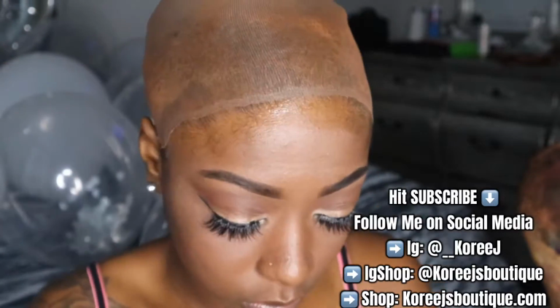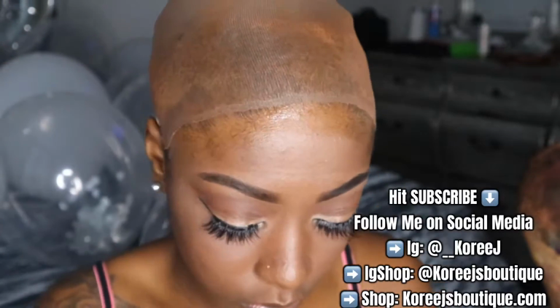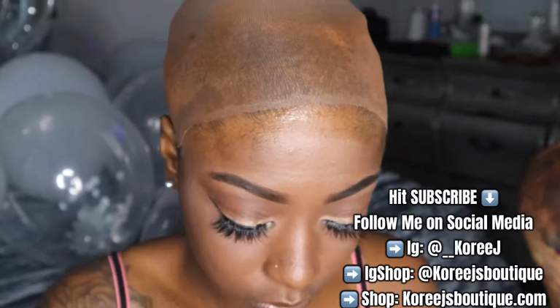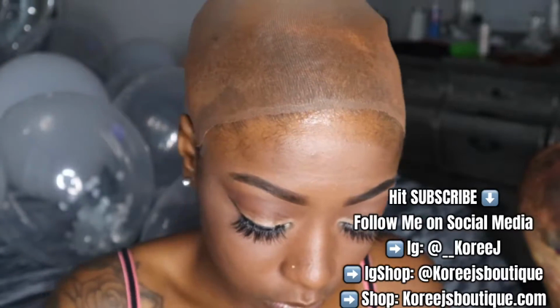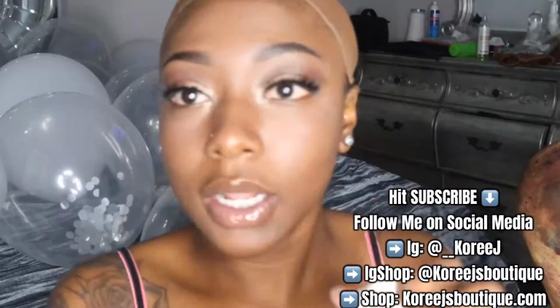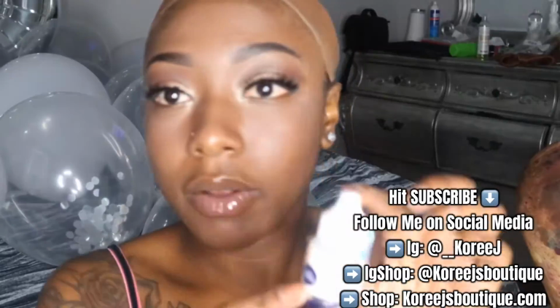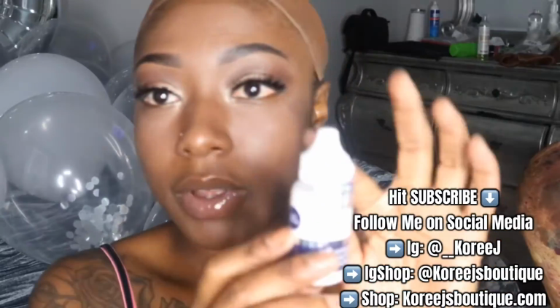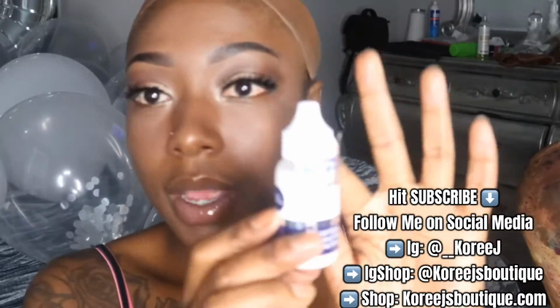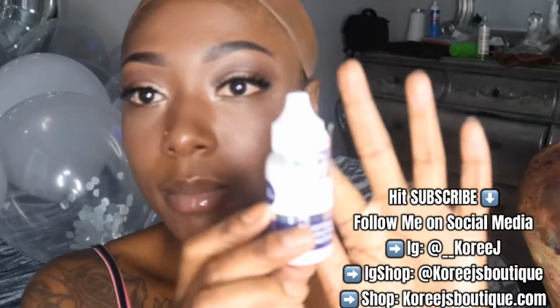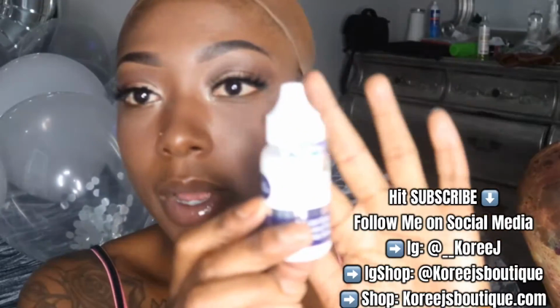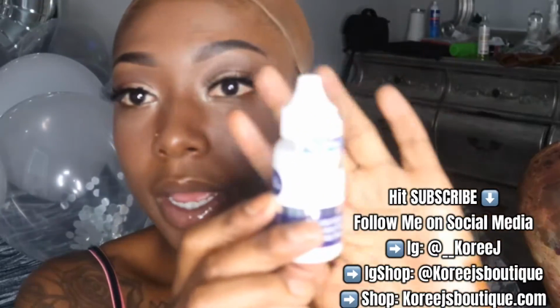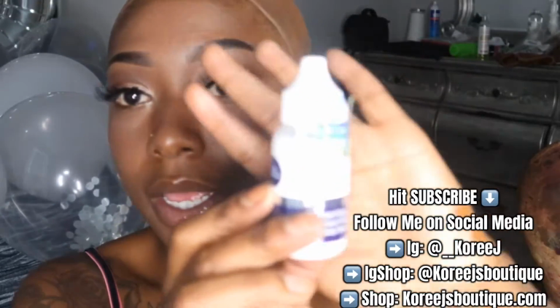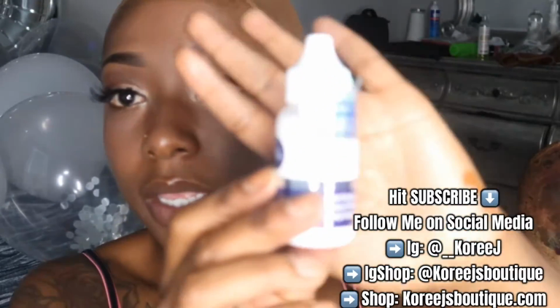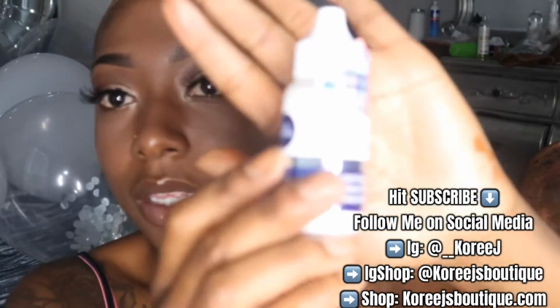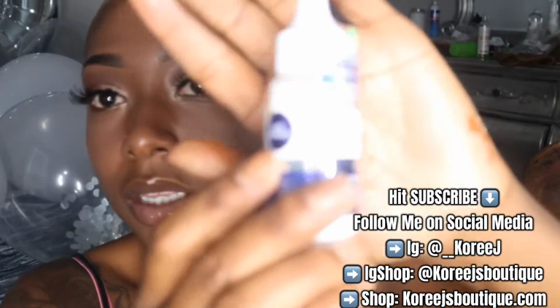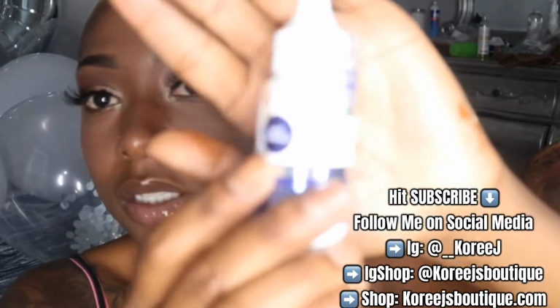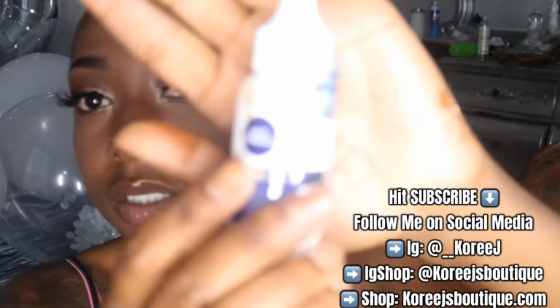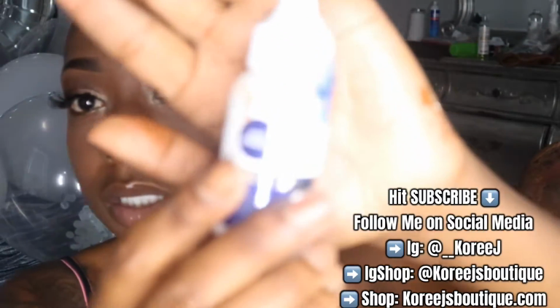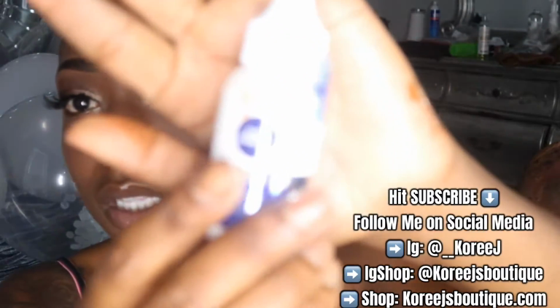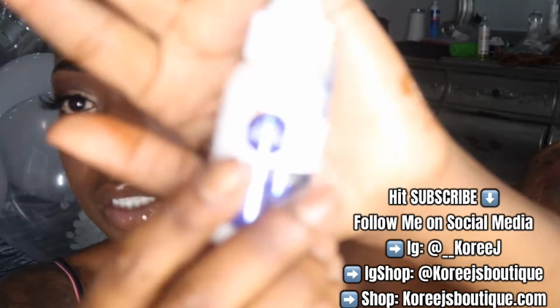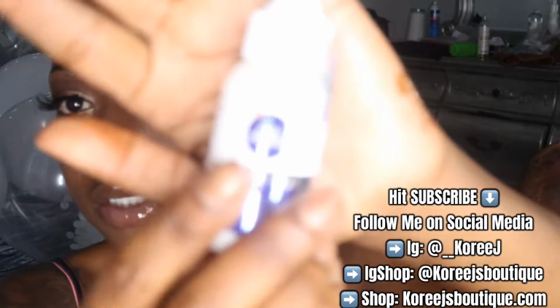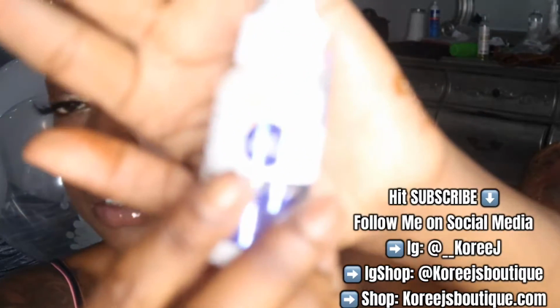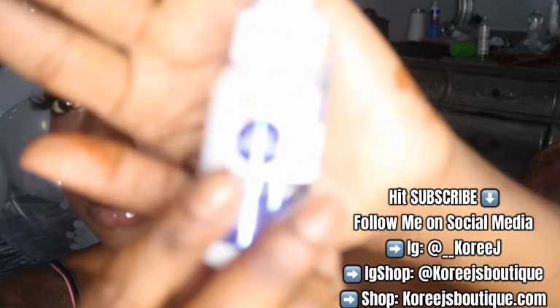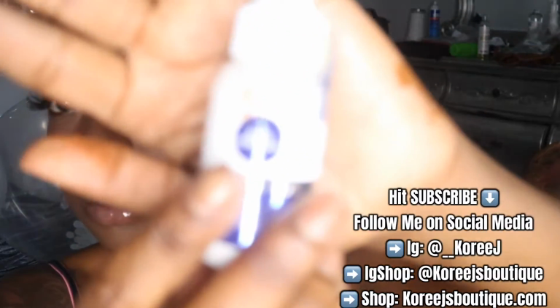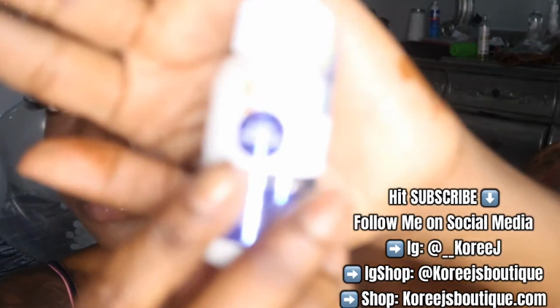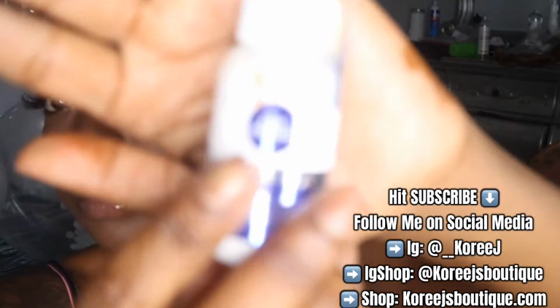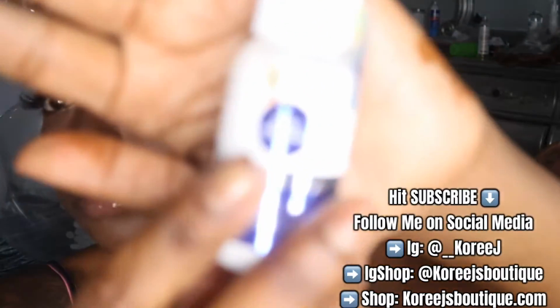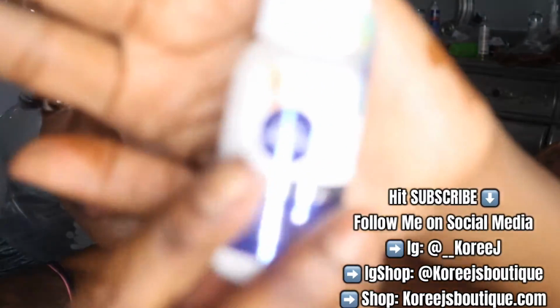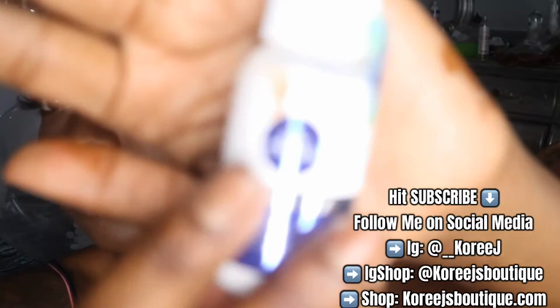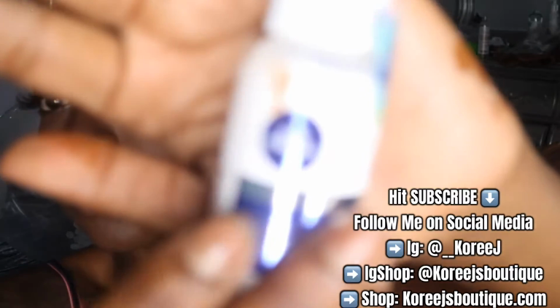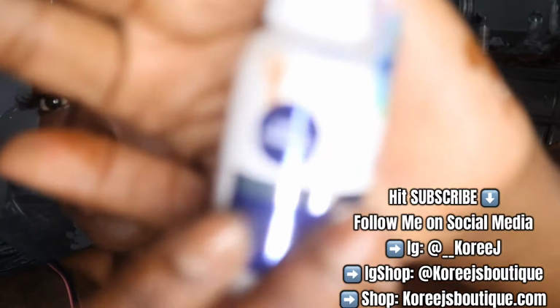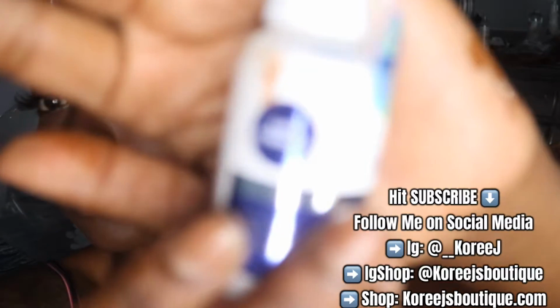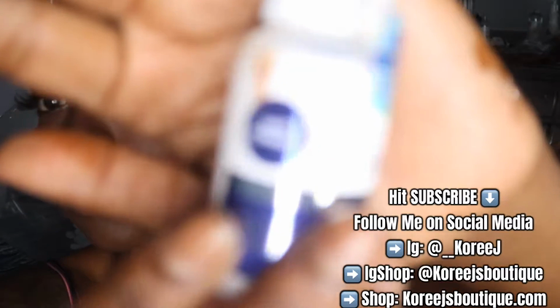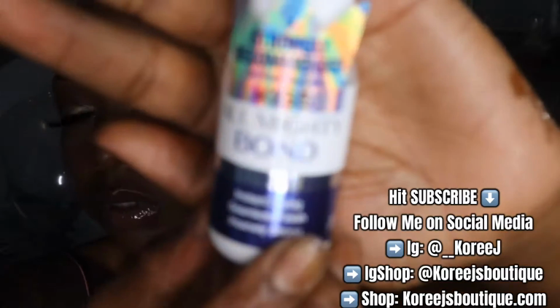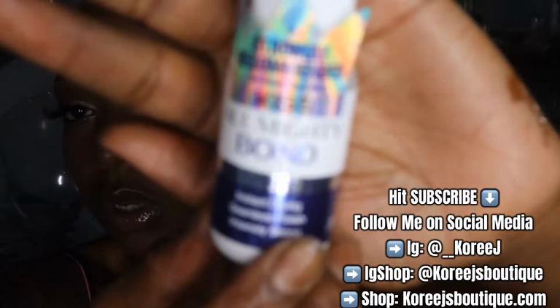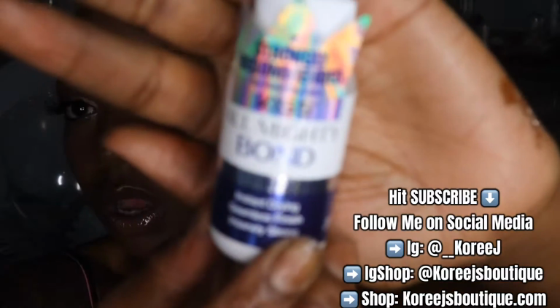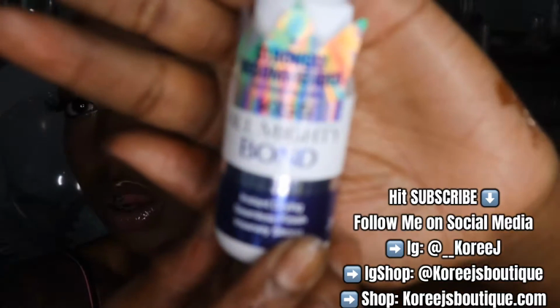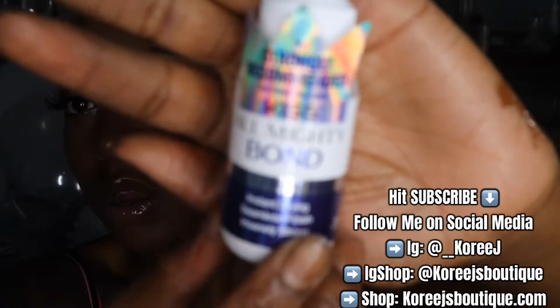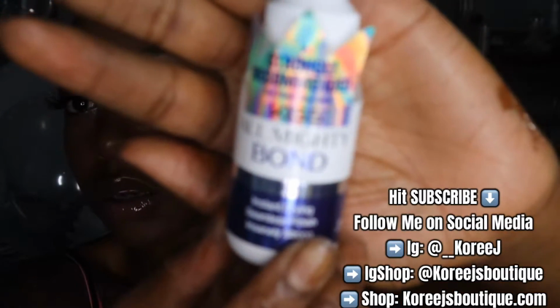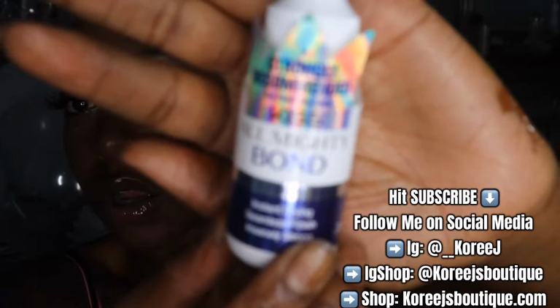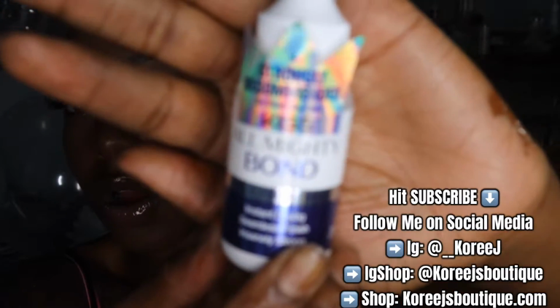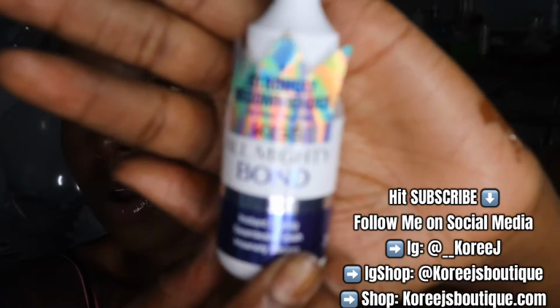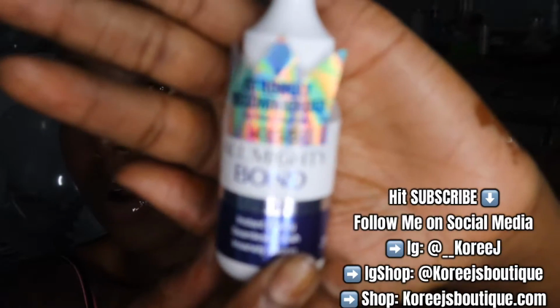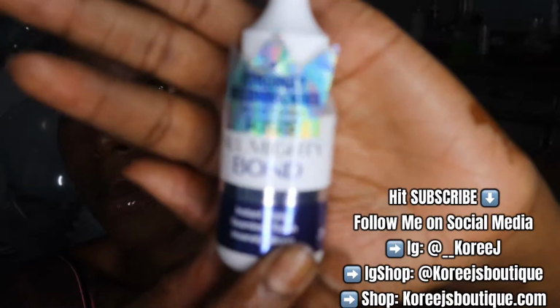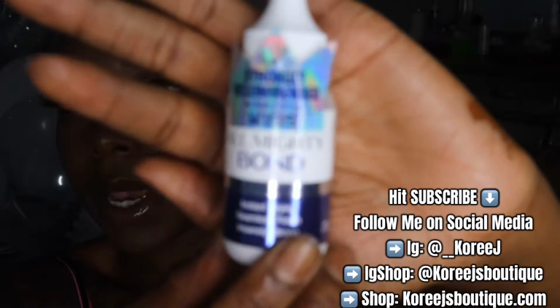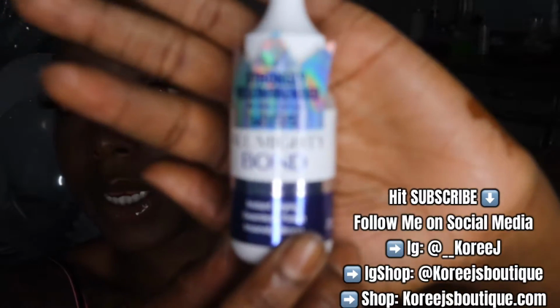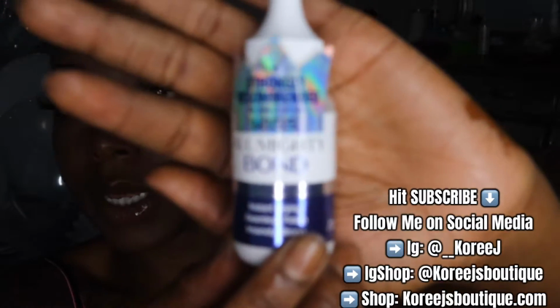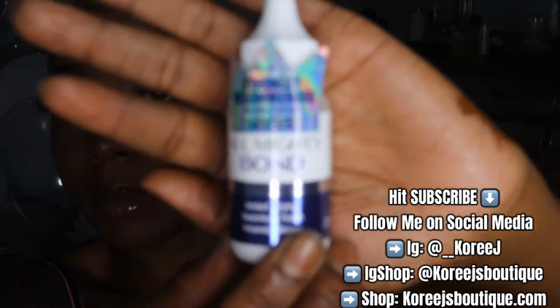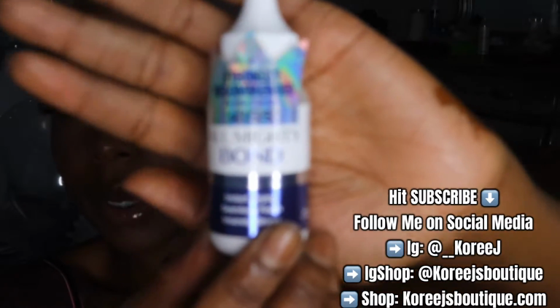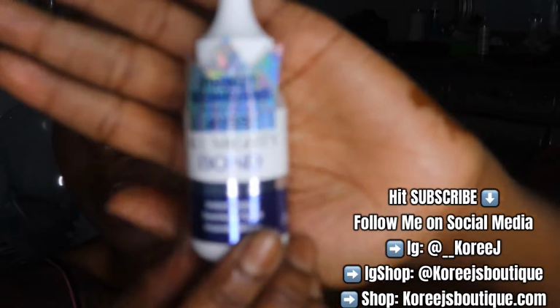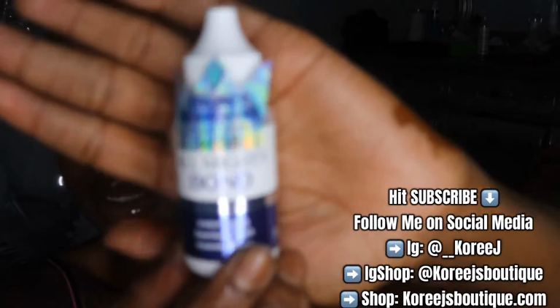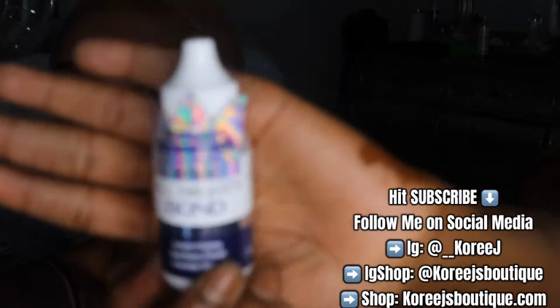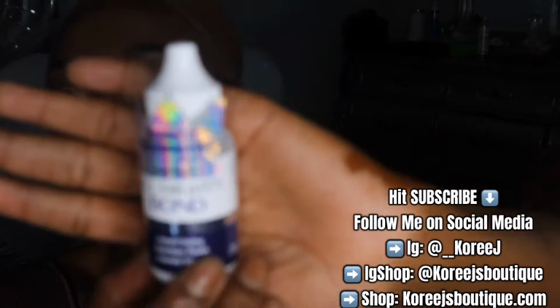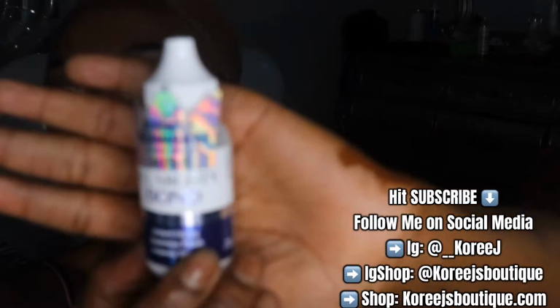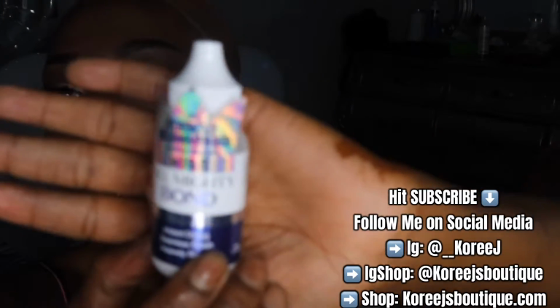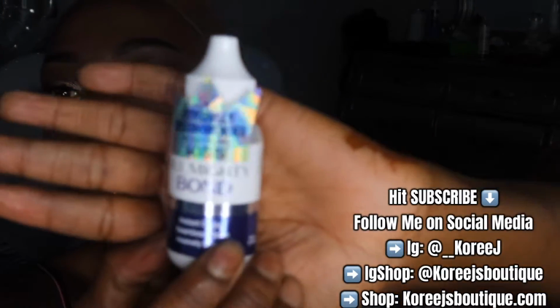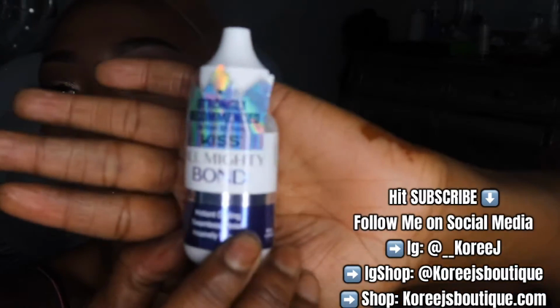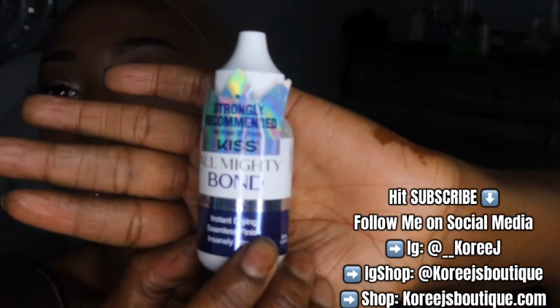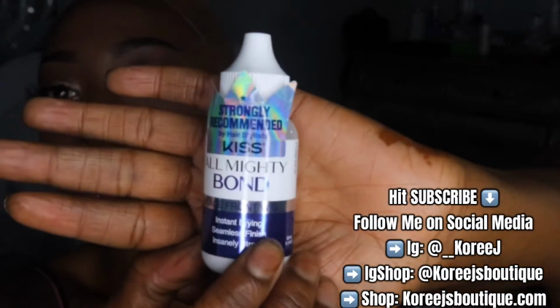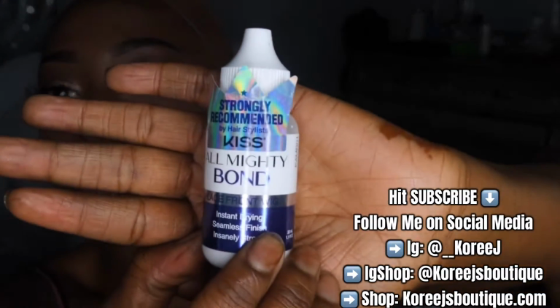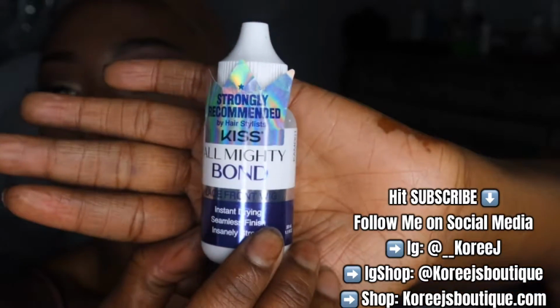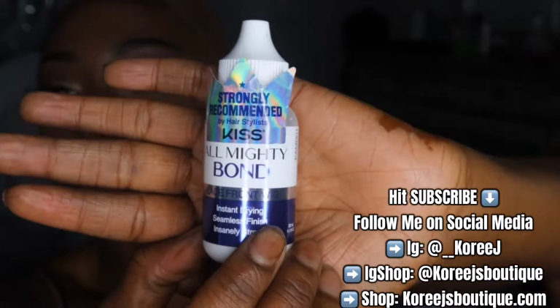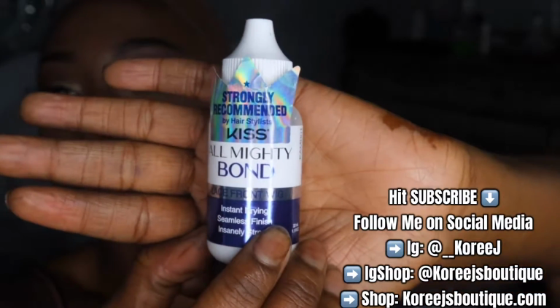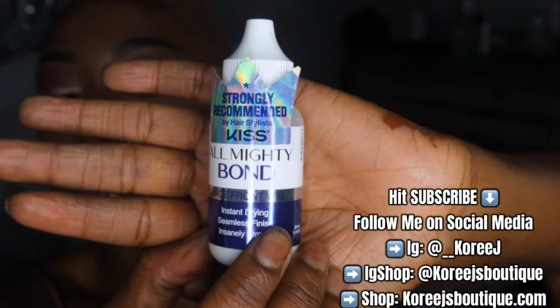I've got my KISS glue called Almighty Bond. This is their new glue.